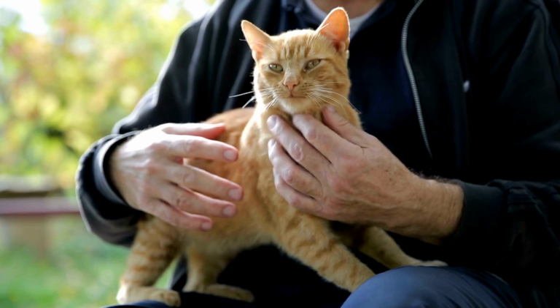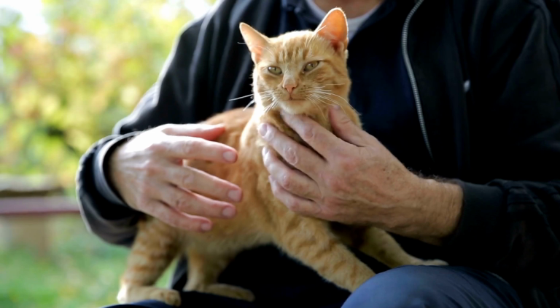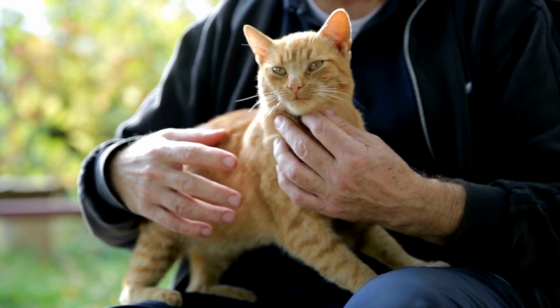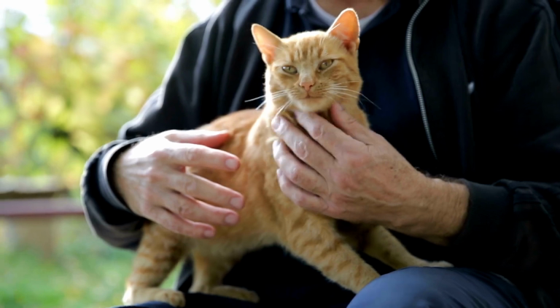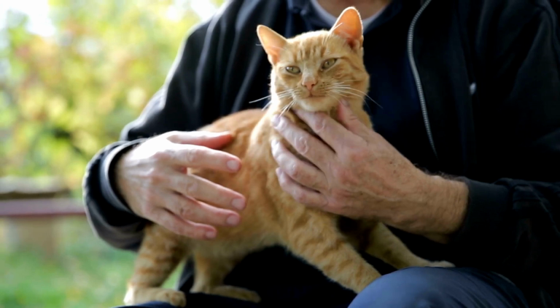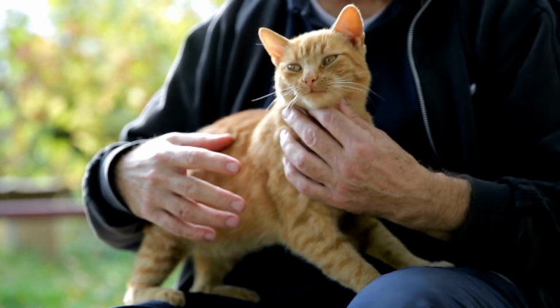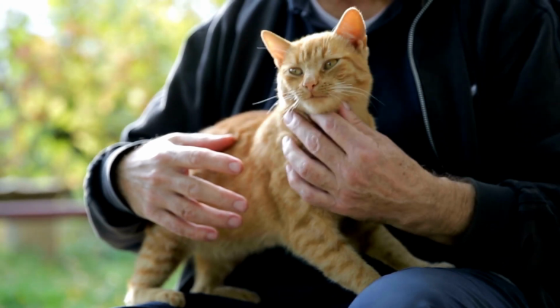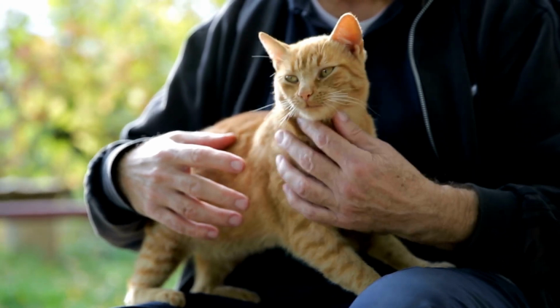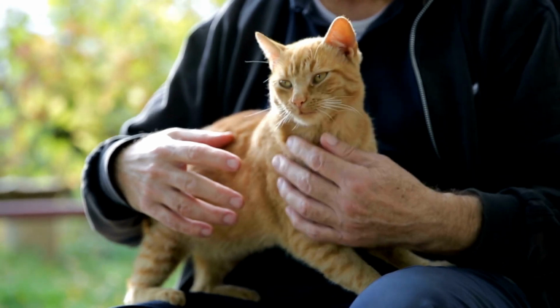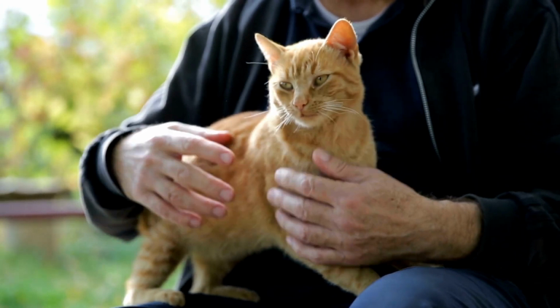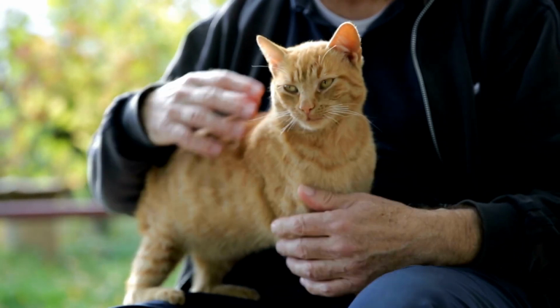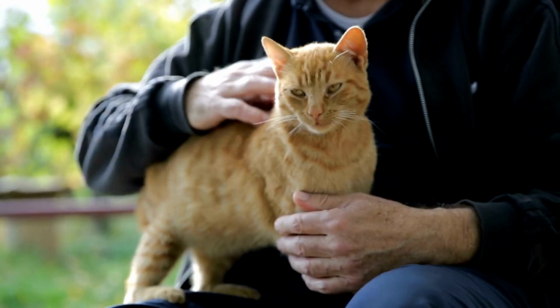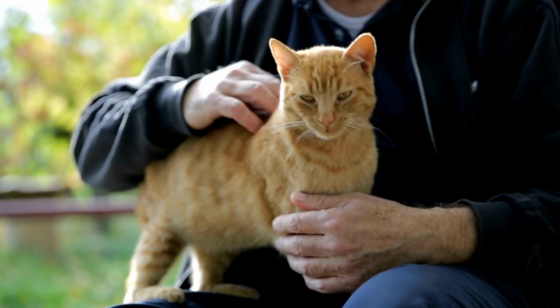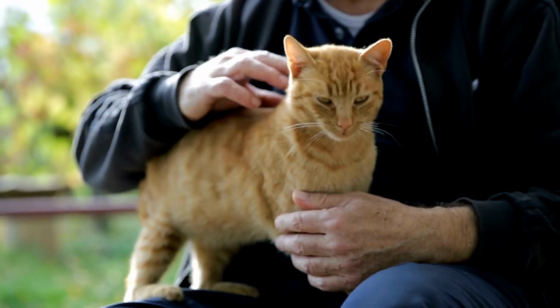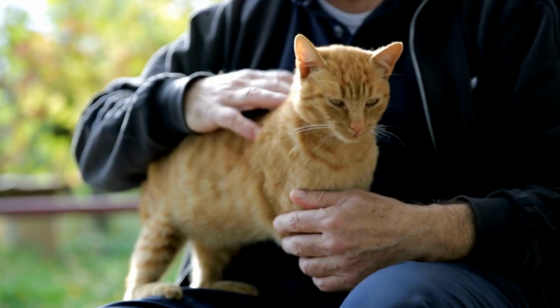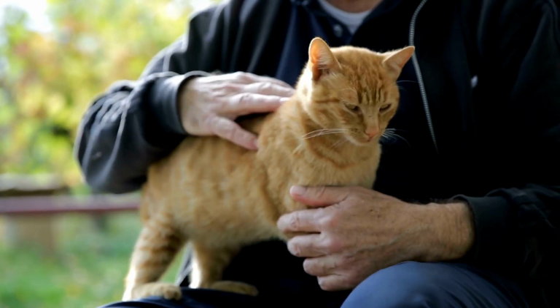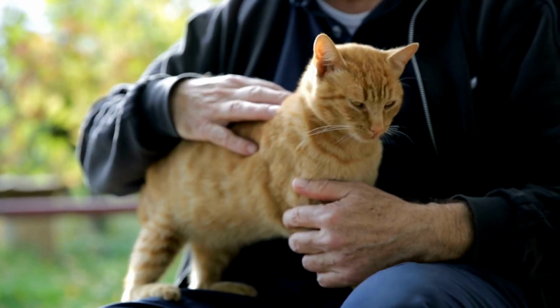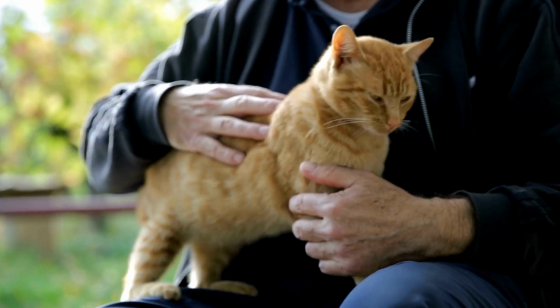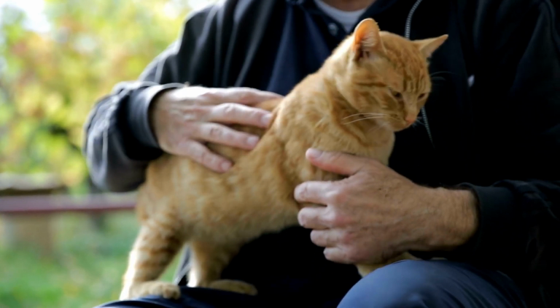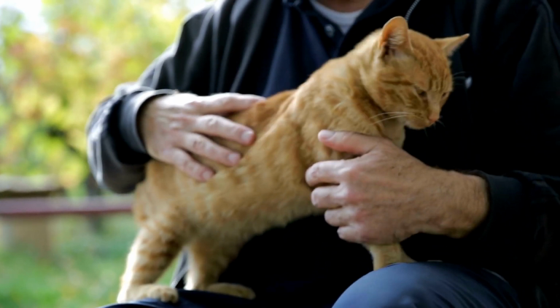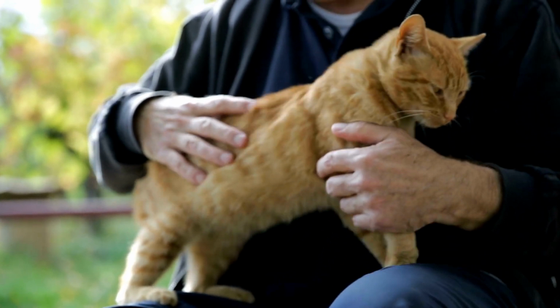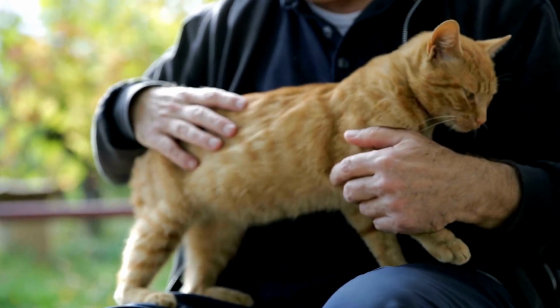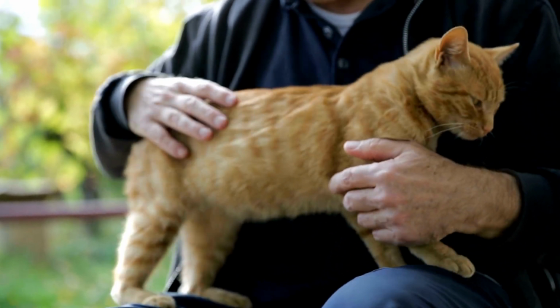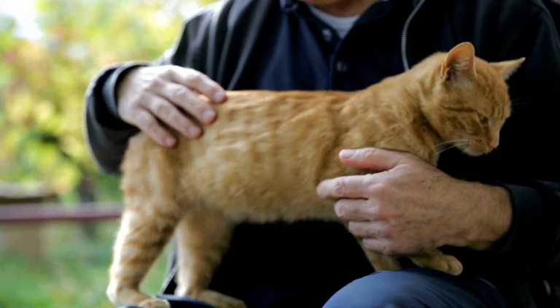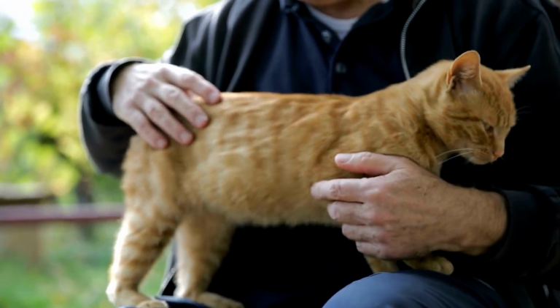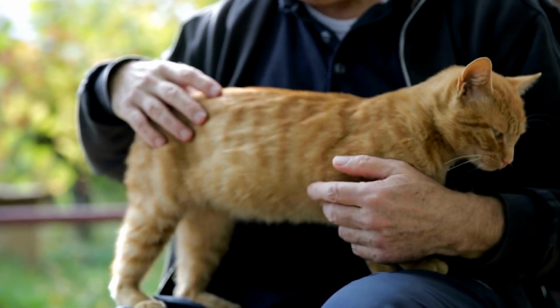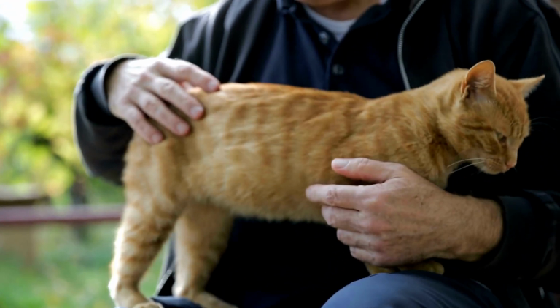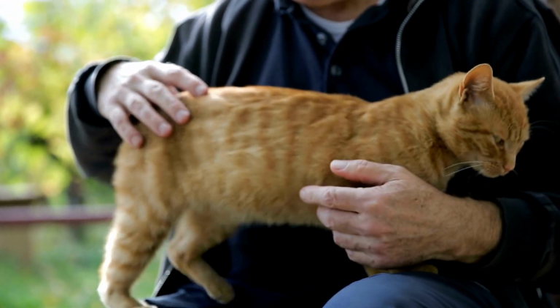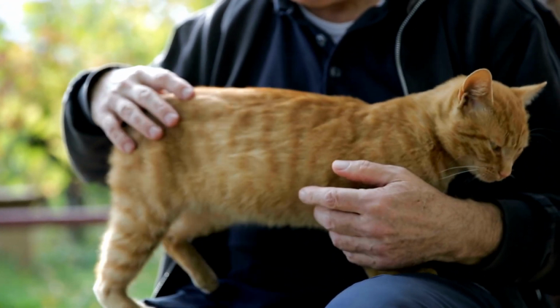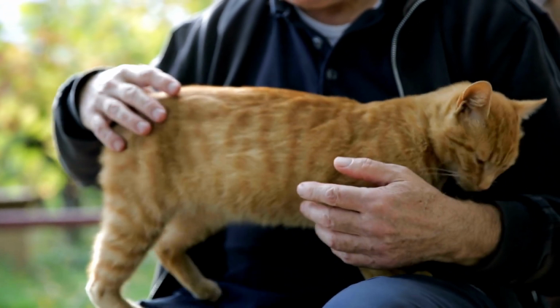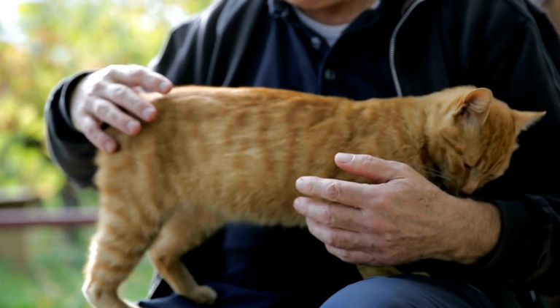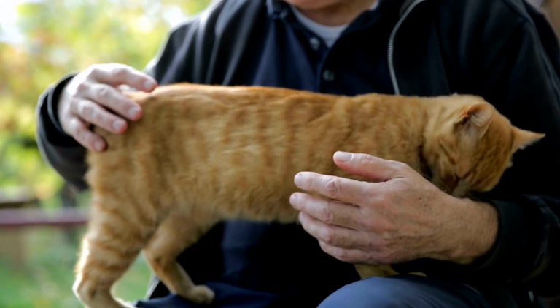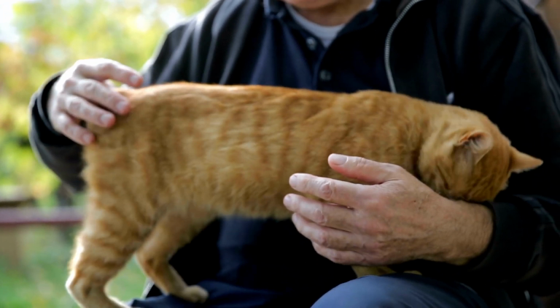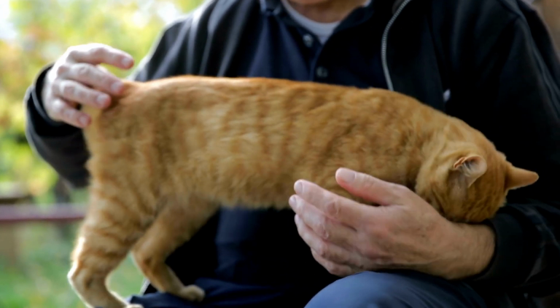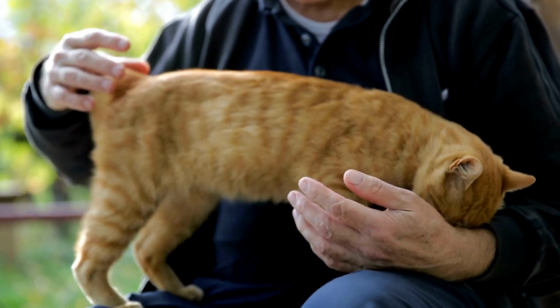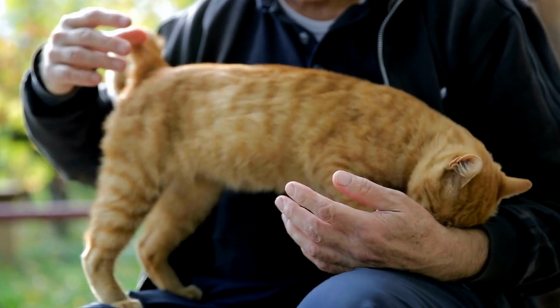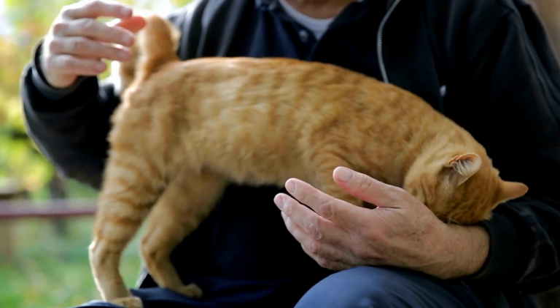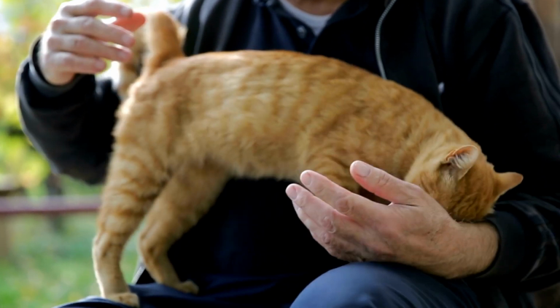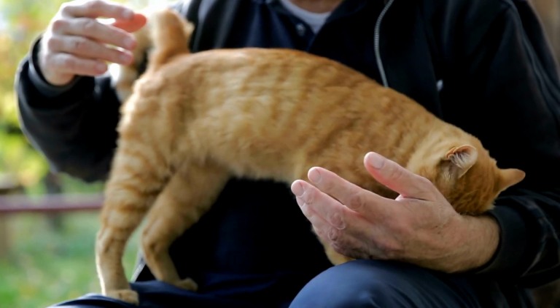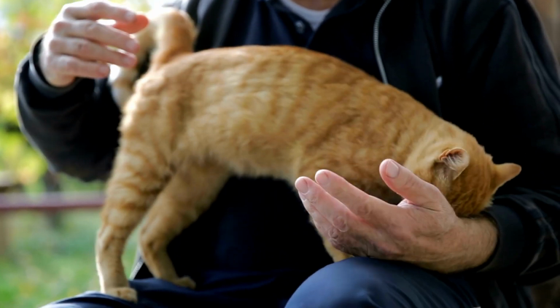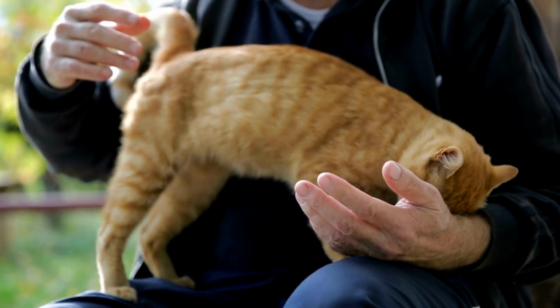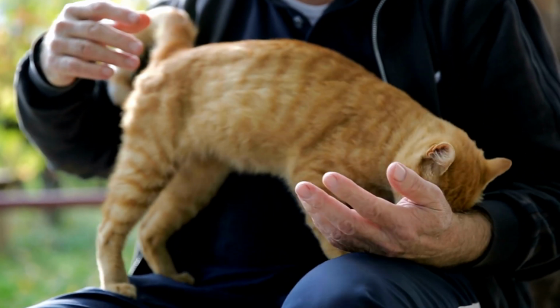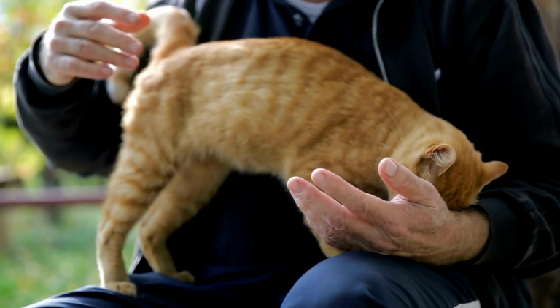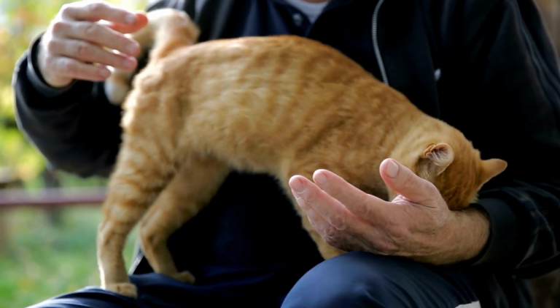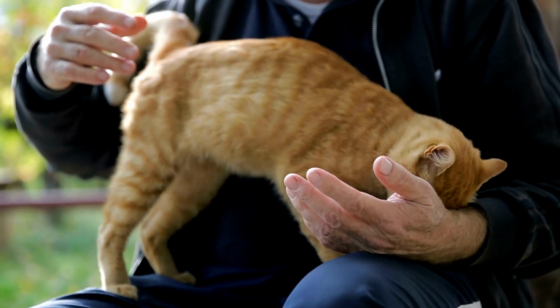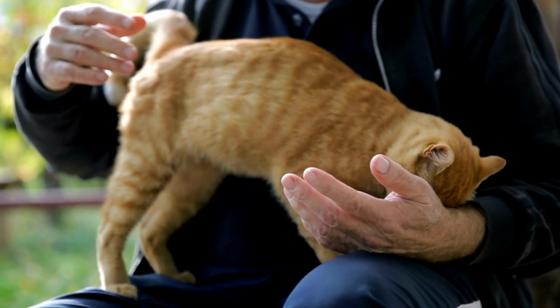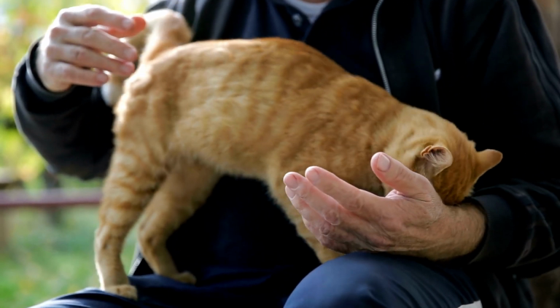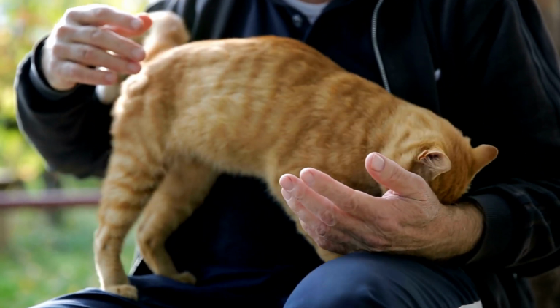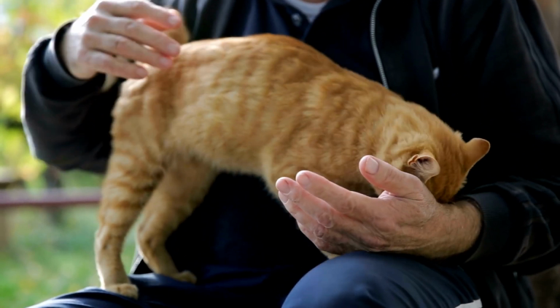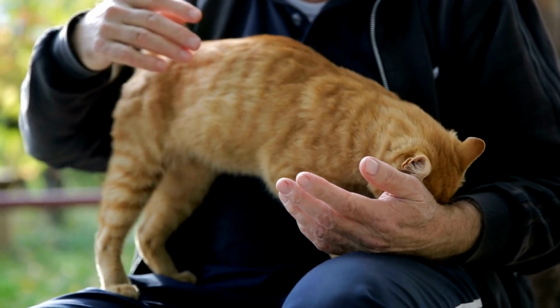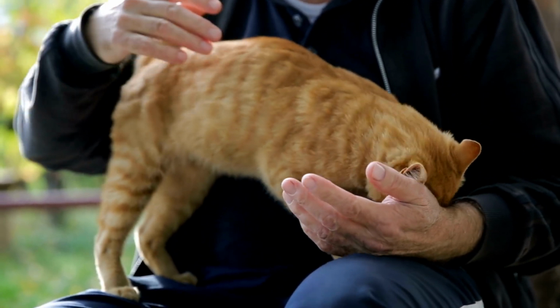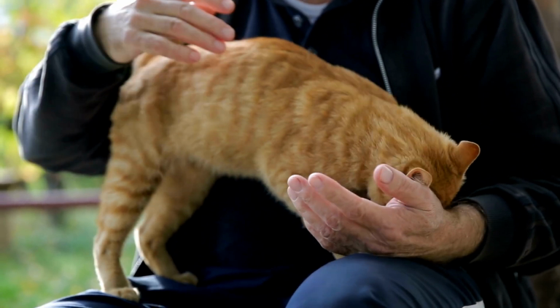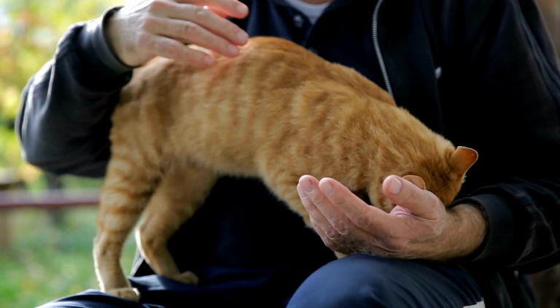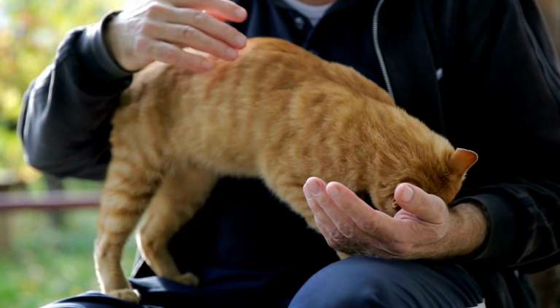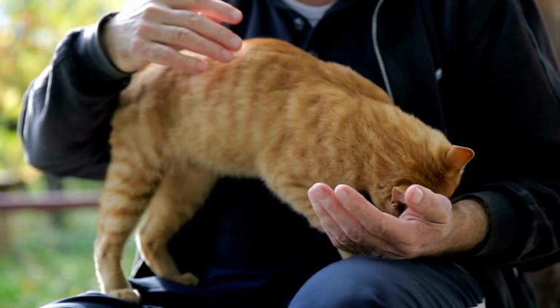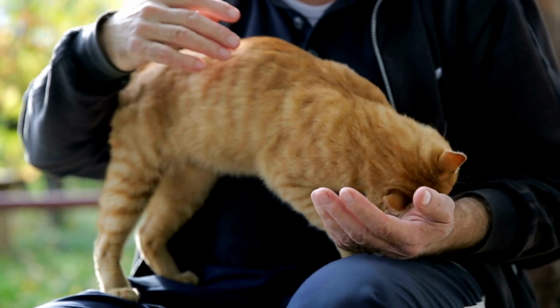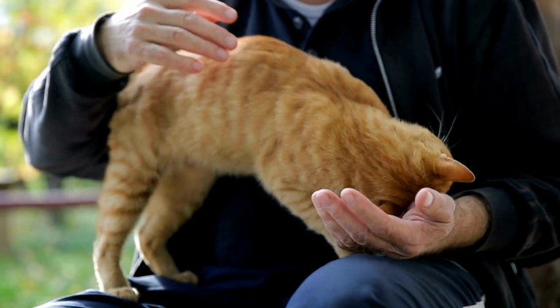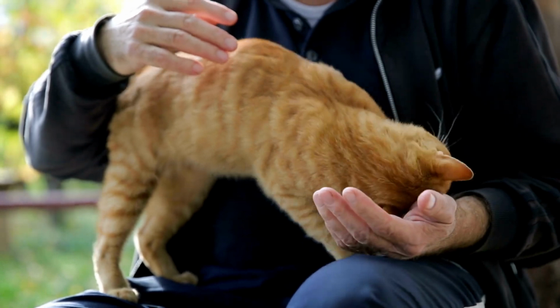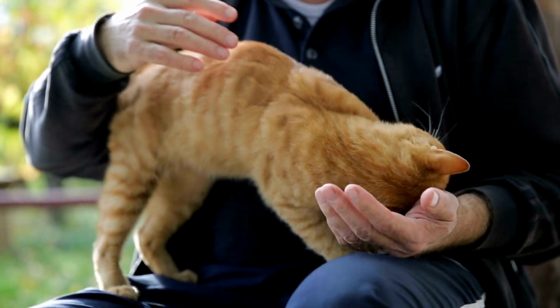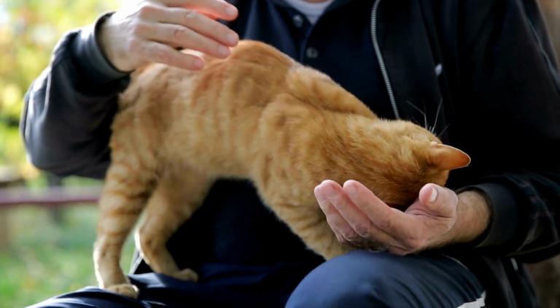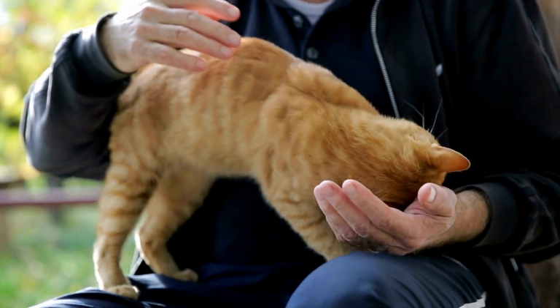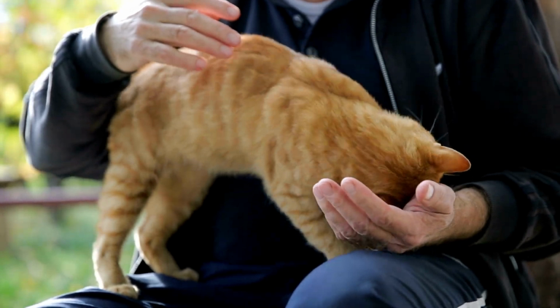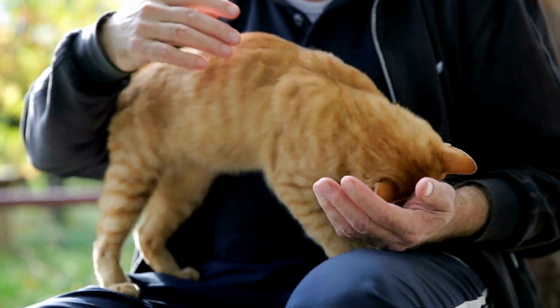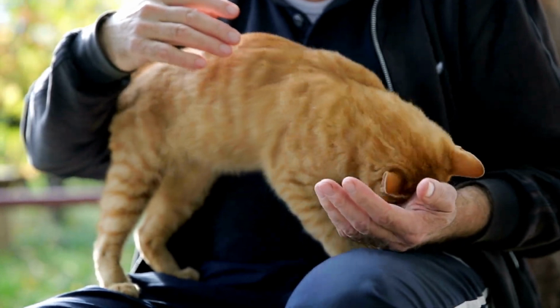Hello and welcome to our channel. Today, we'll be discussing cerebellar hypoplasia in cats and how to care for a cat with this condition.